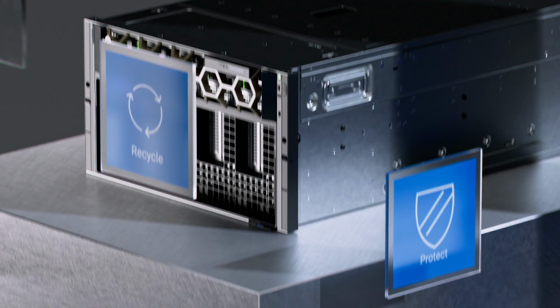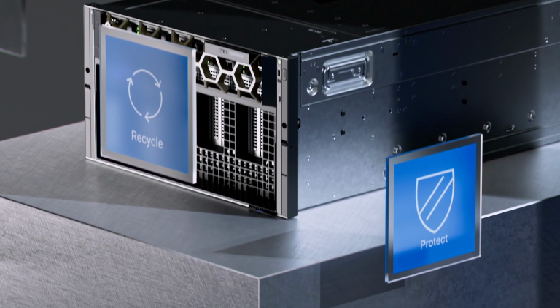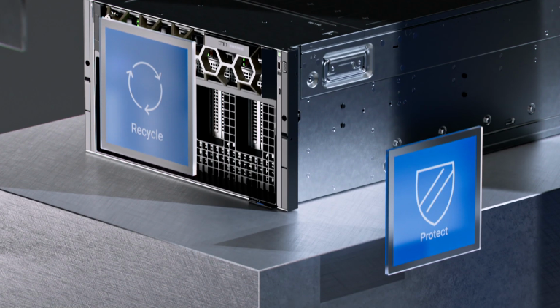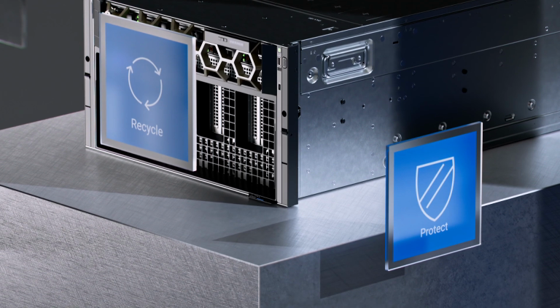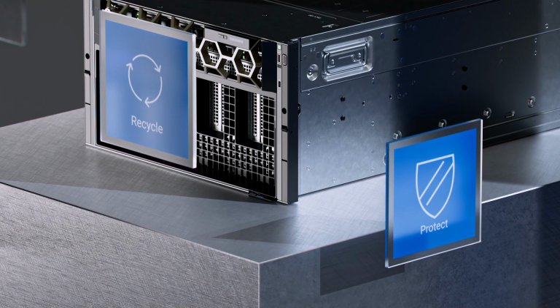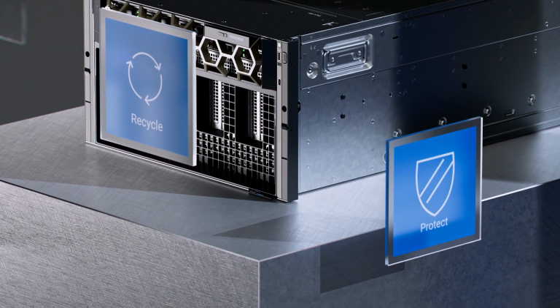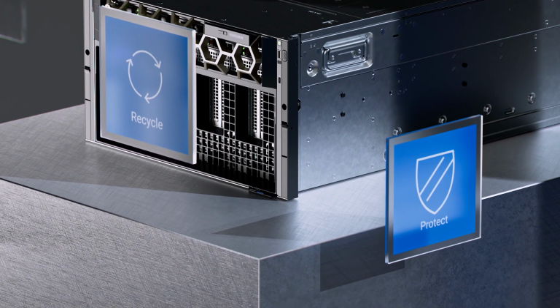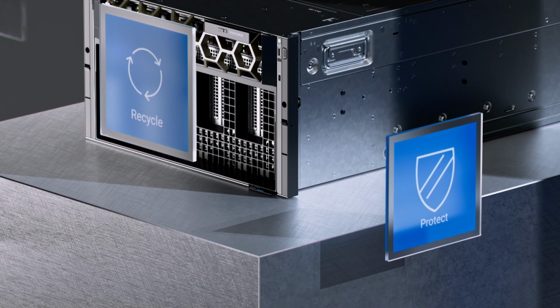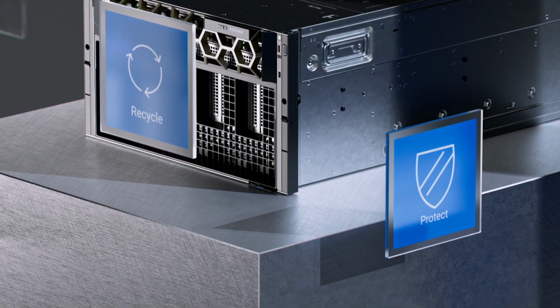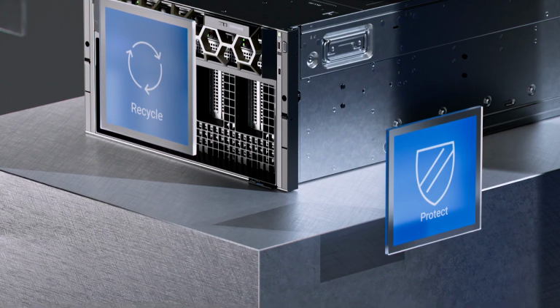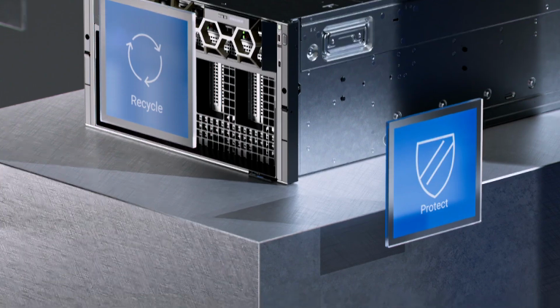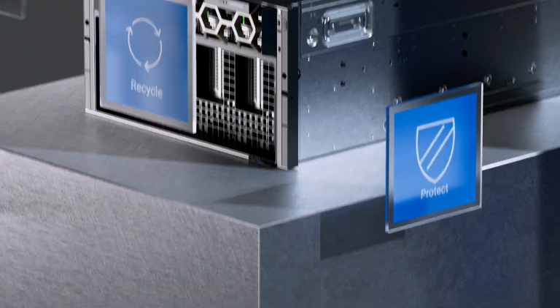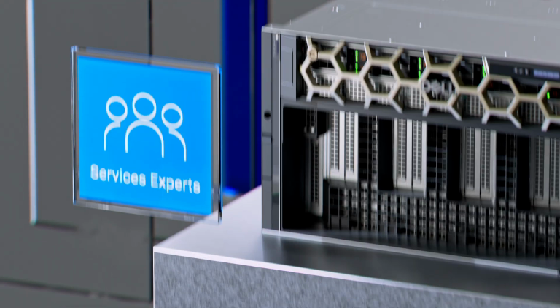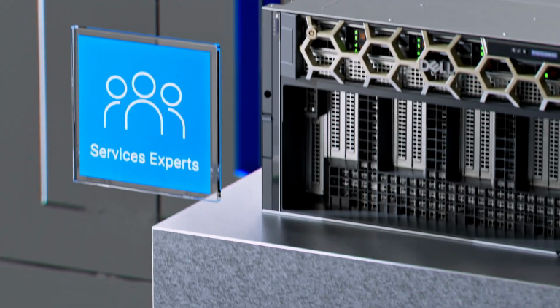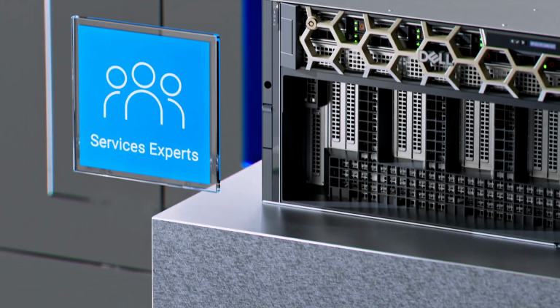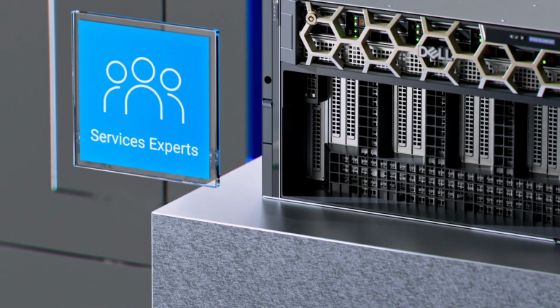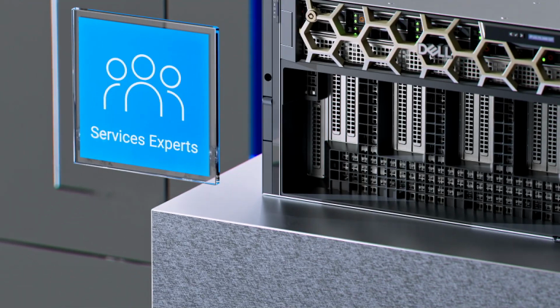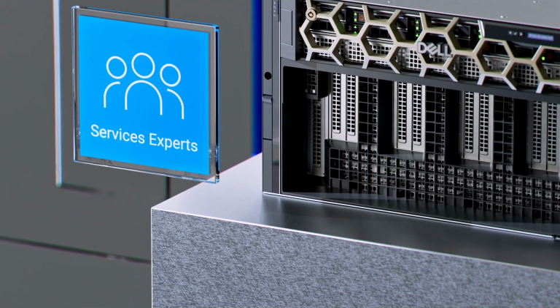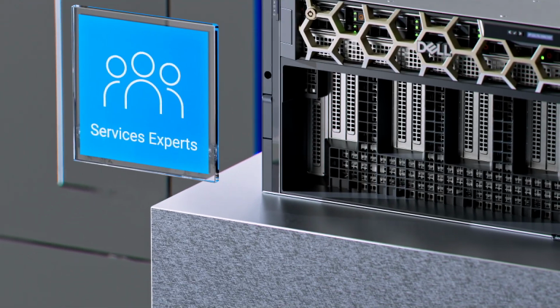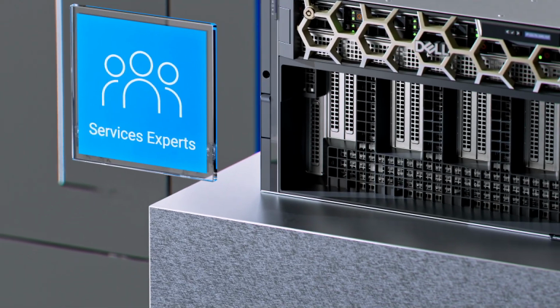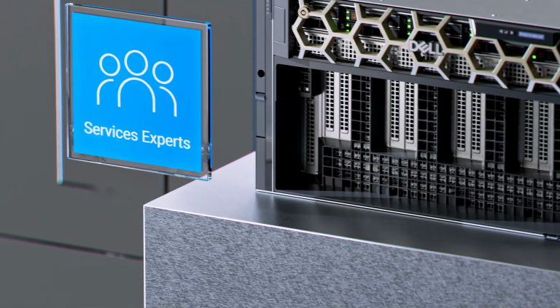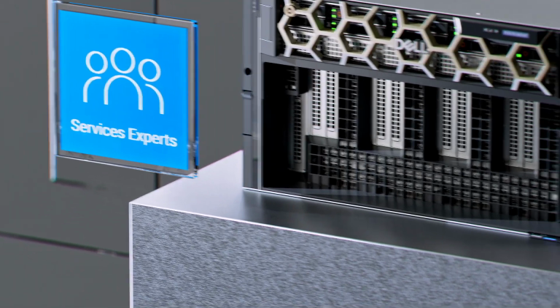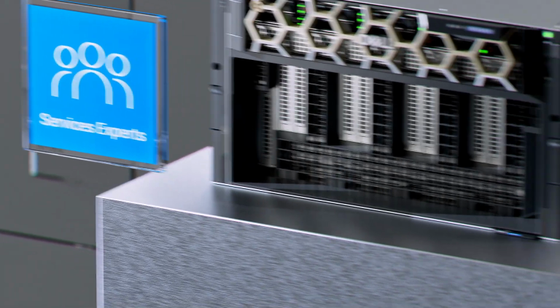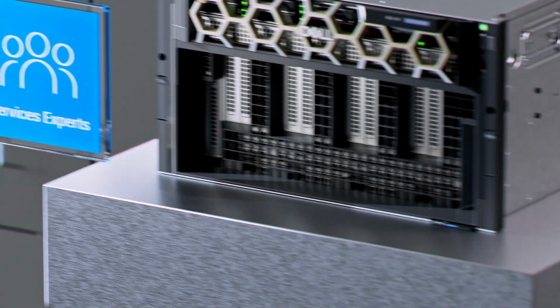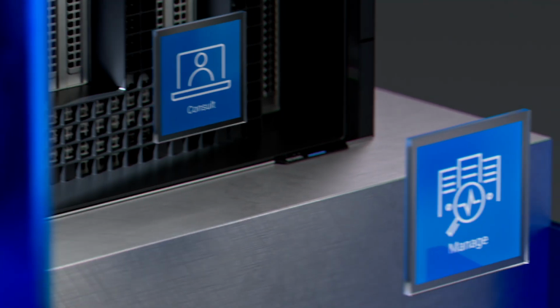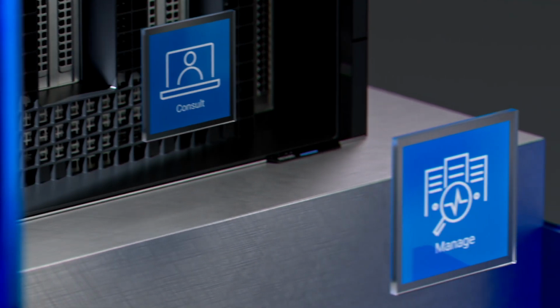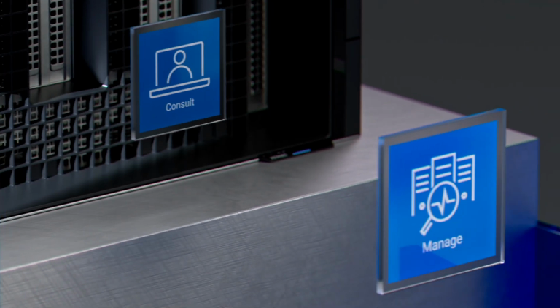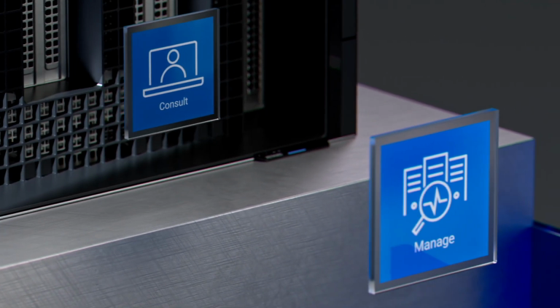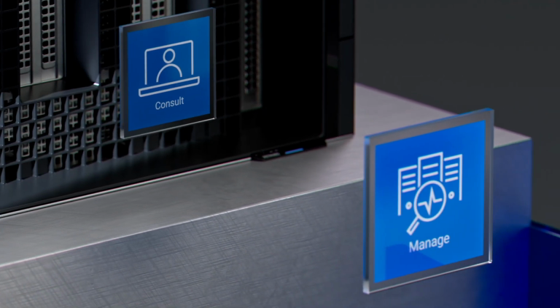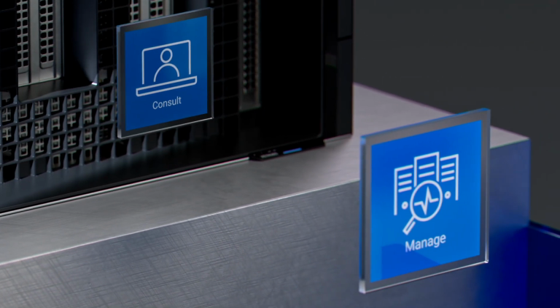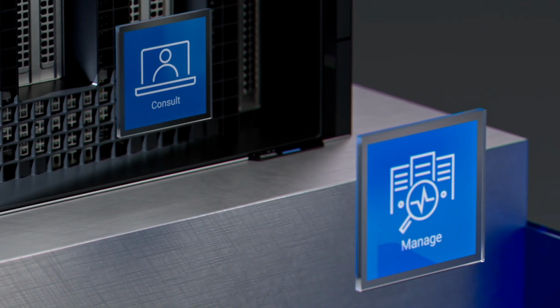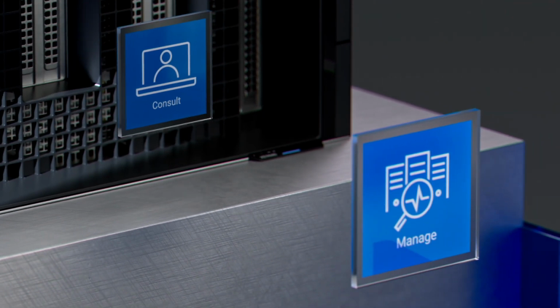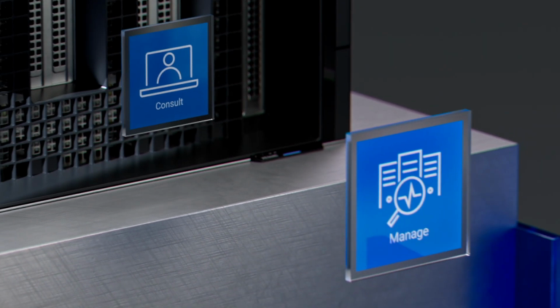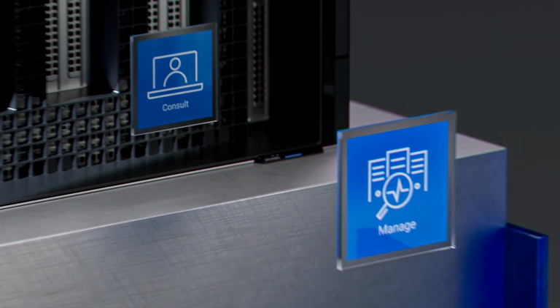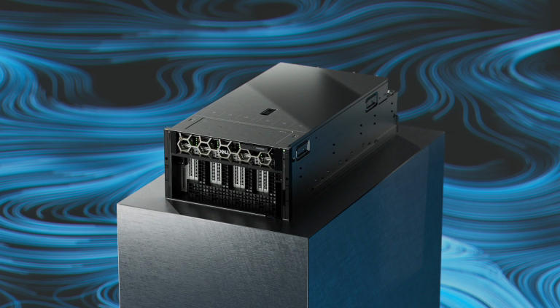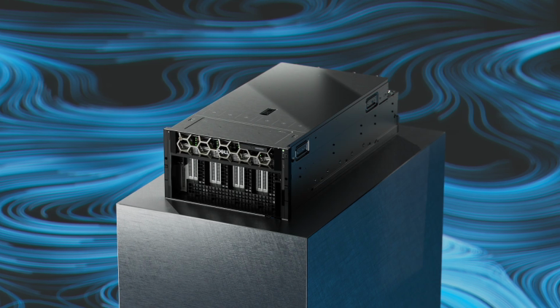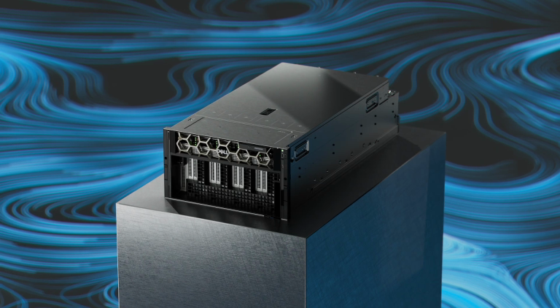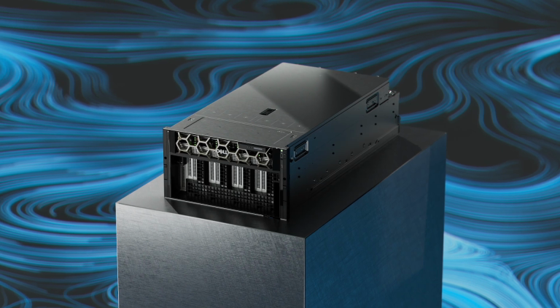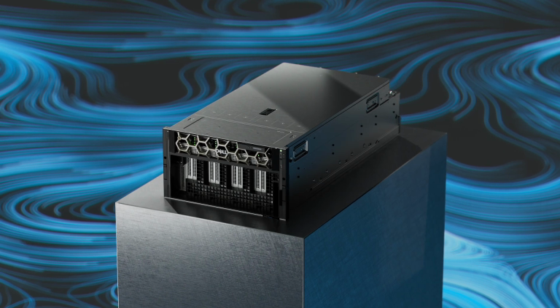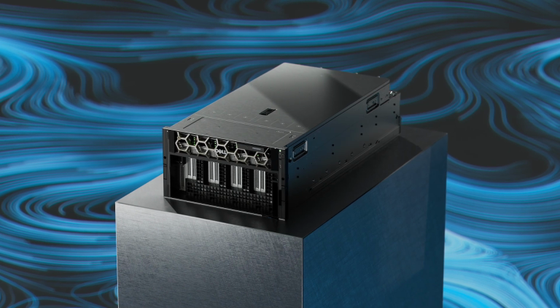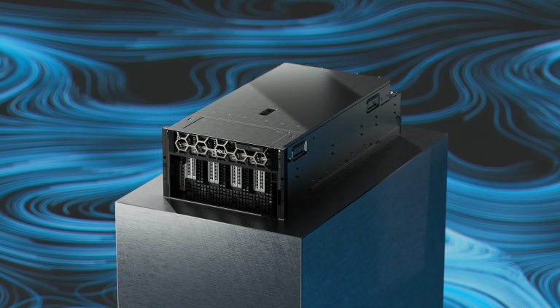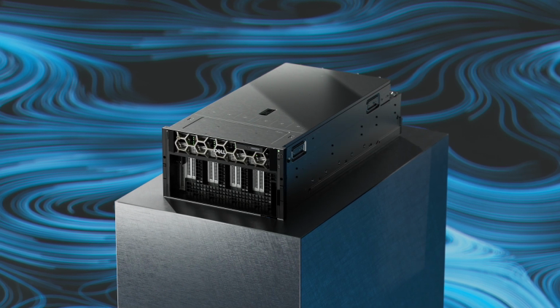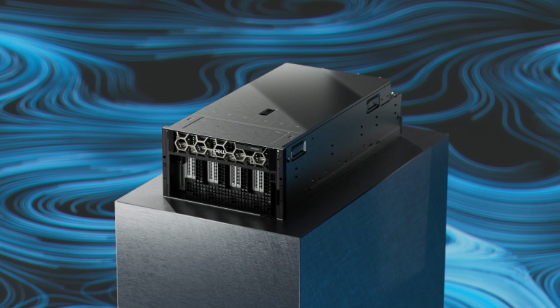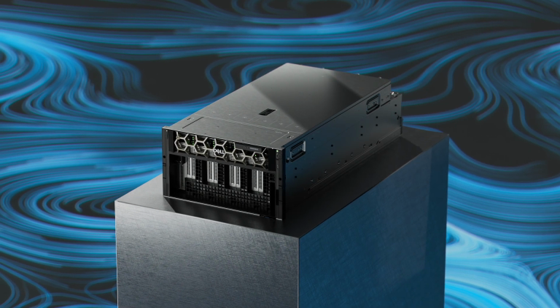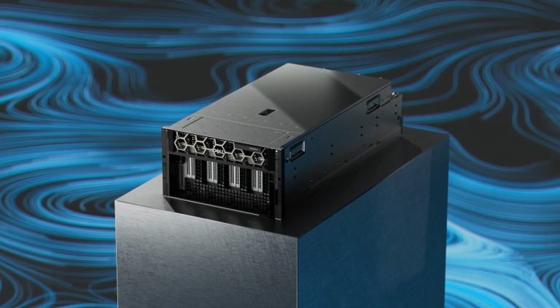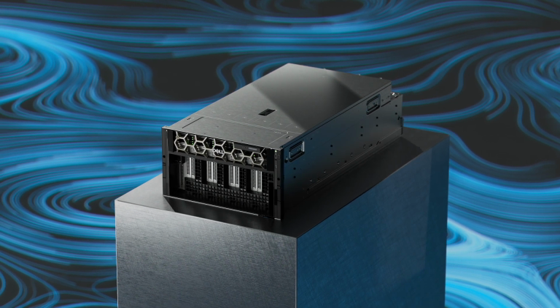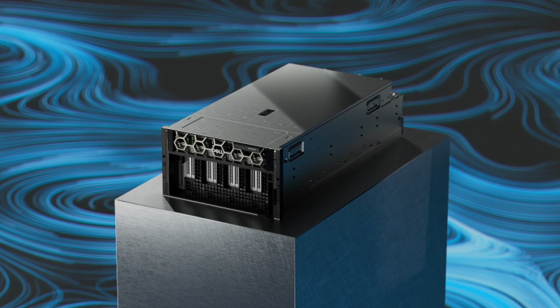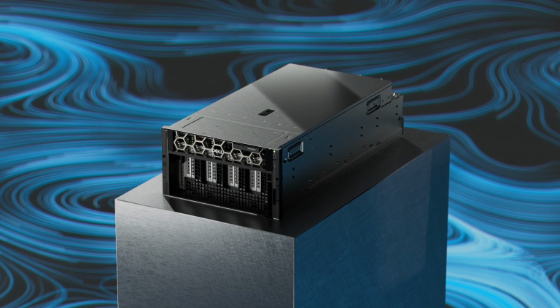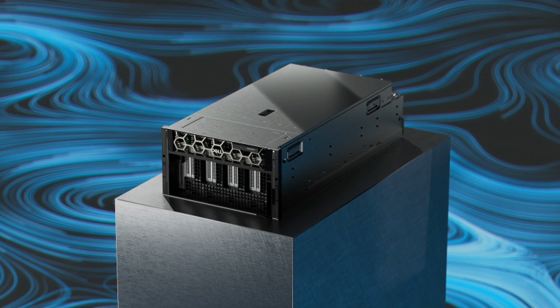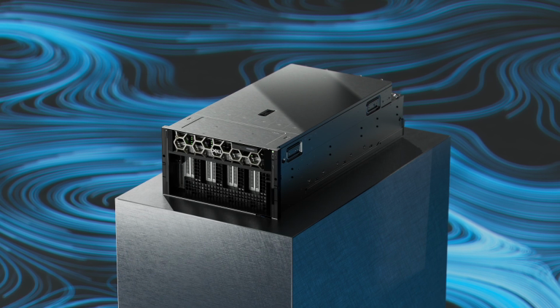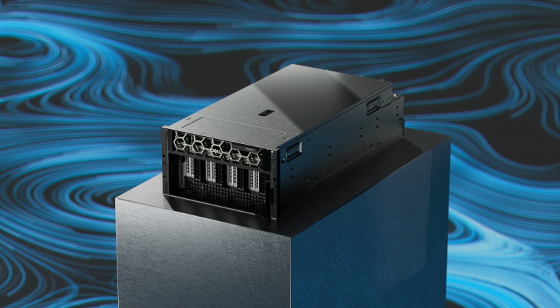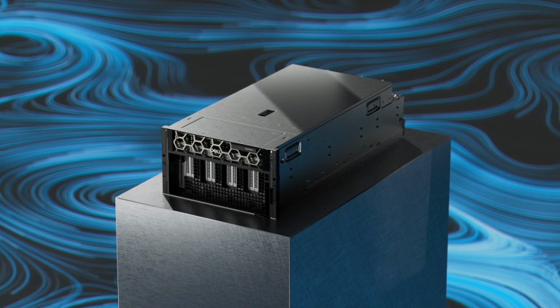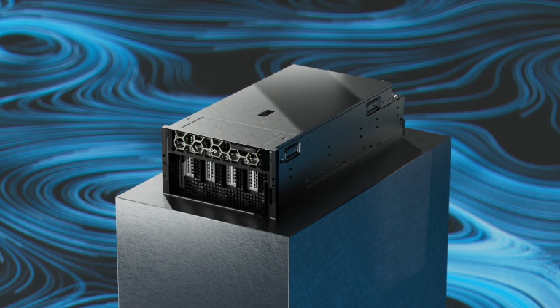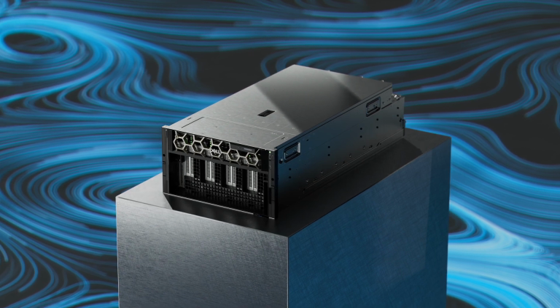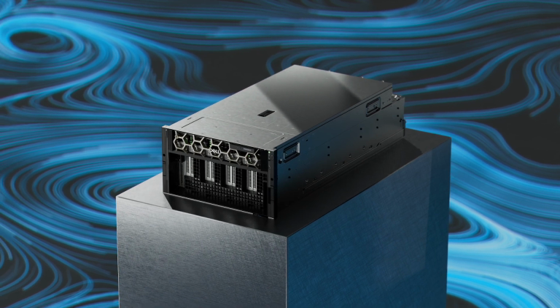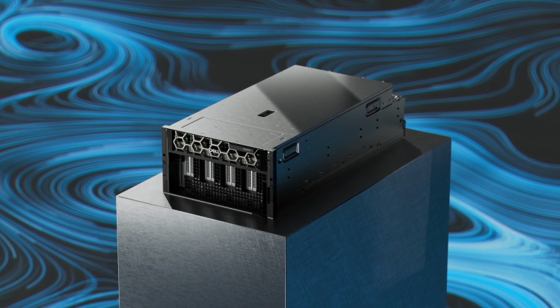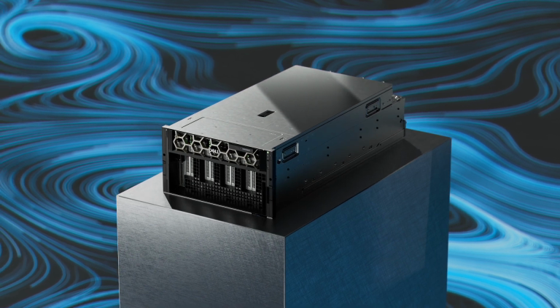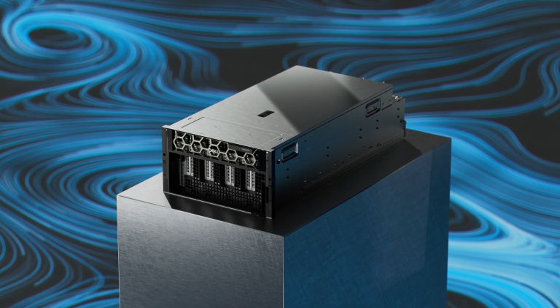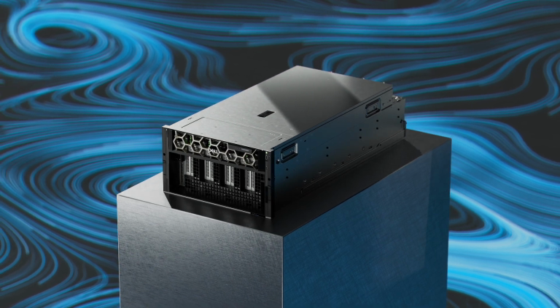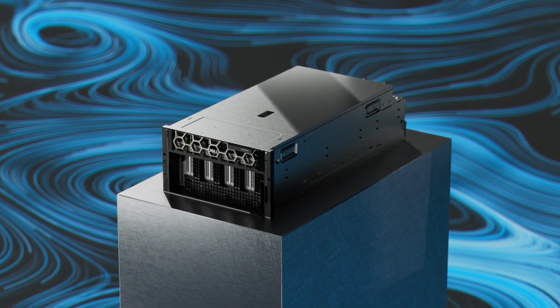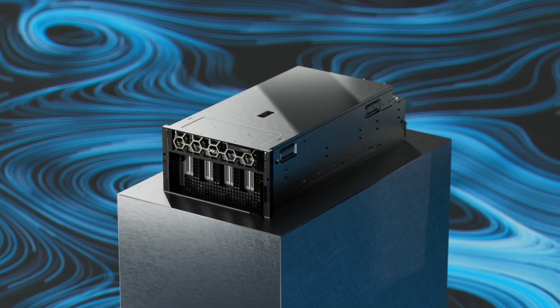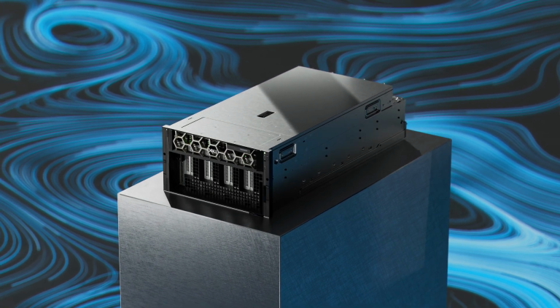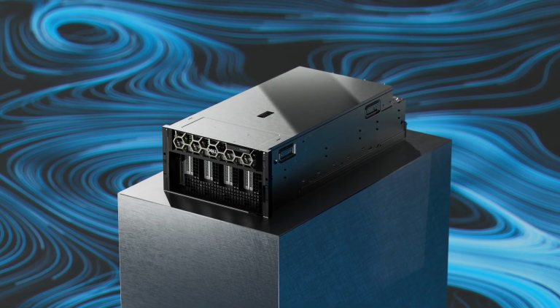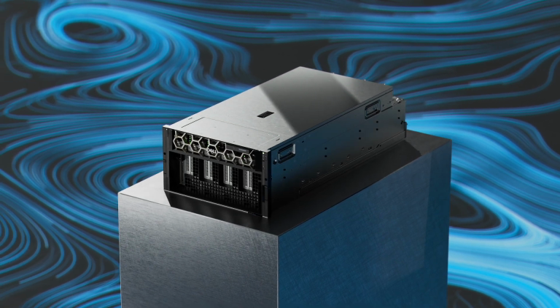Global services are available in up to 170 locations and supported by more than 60,000 Dell professionals and partners.